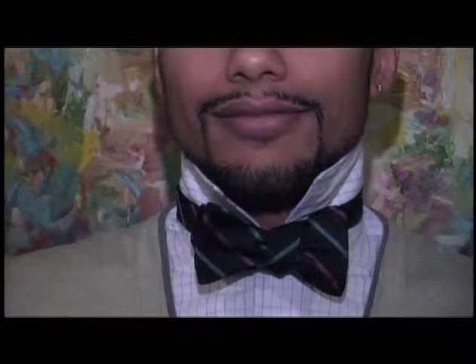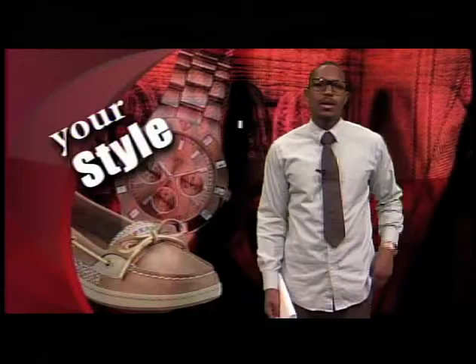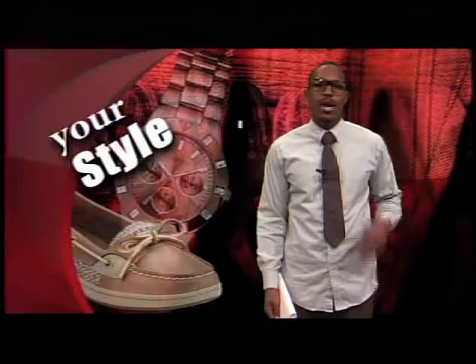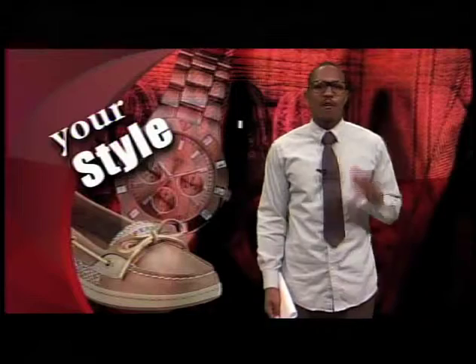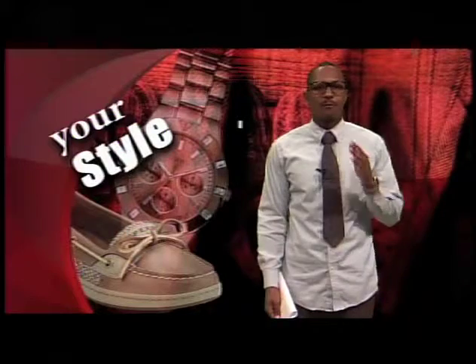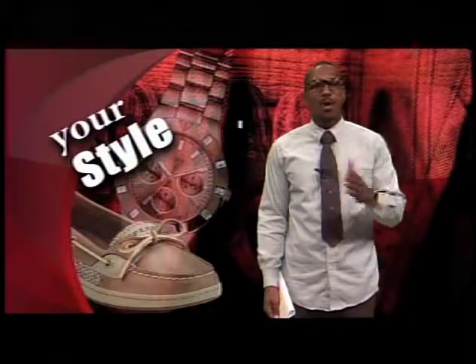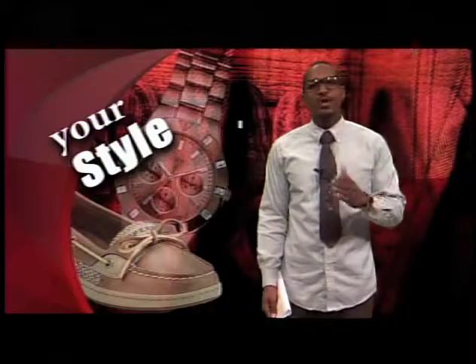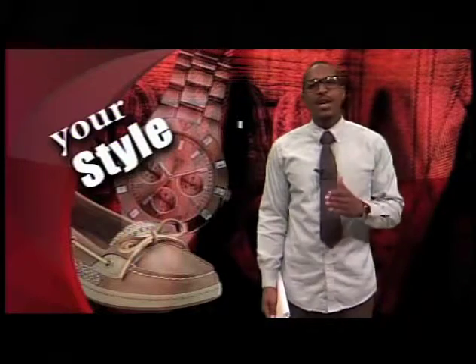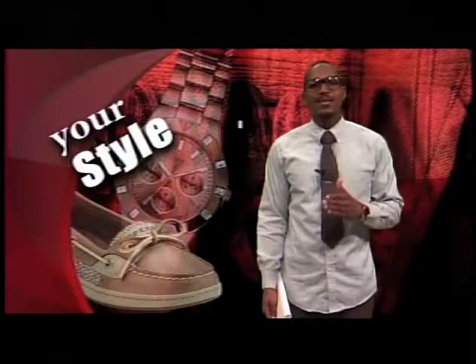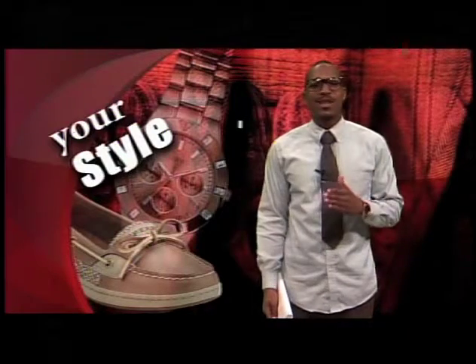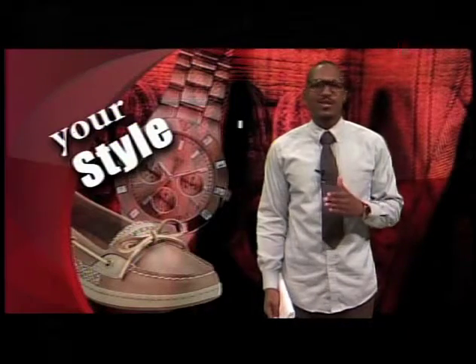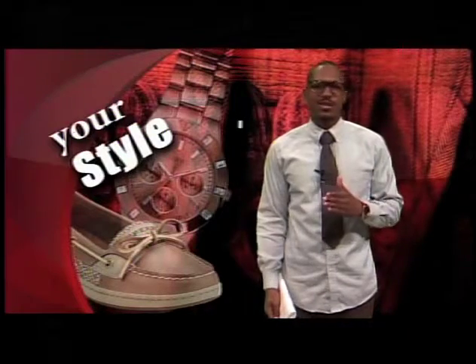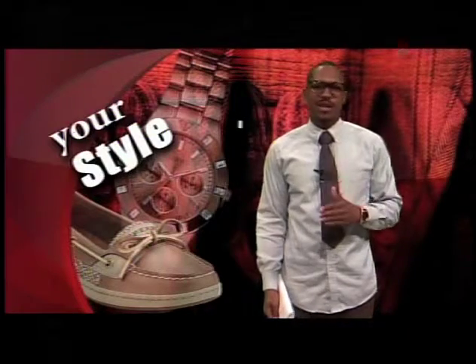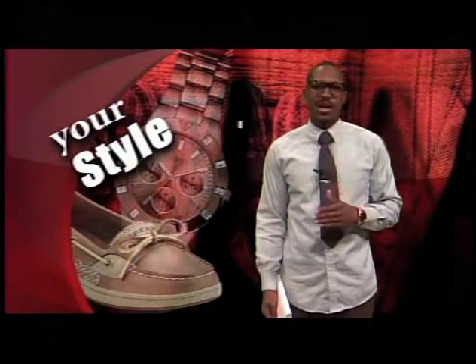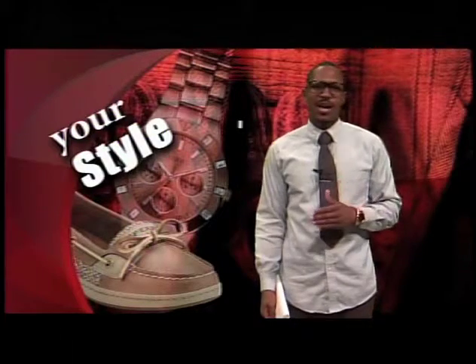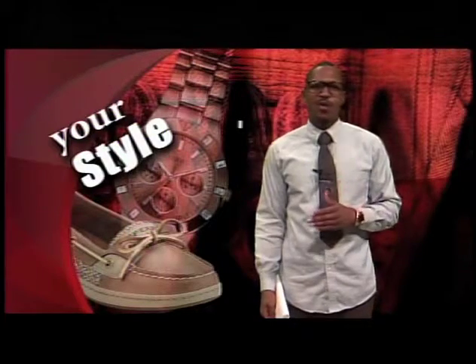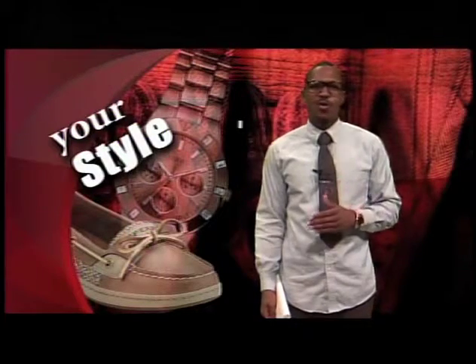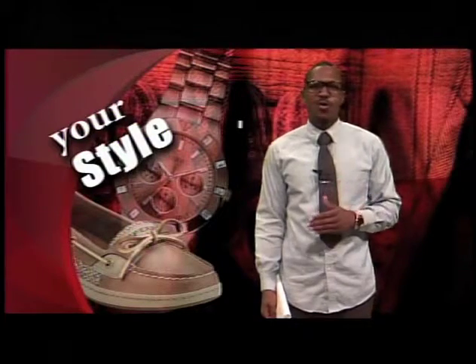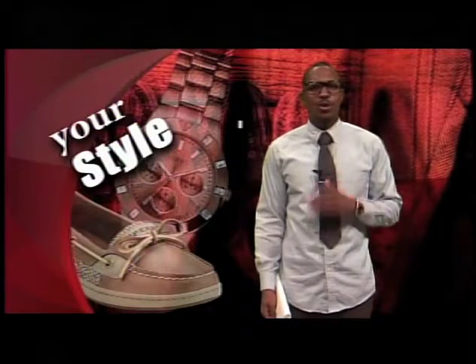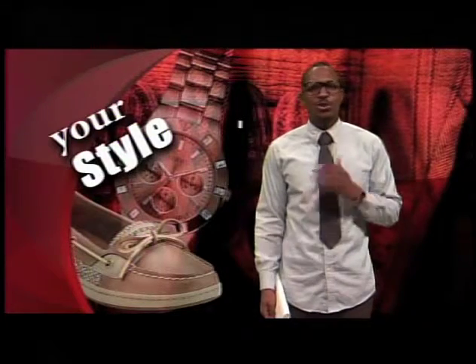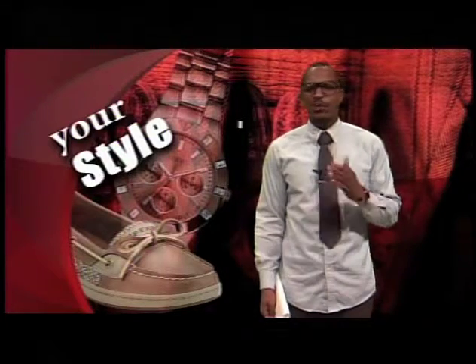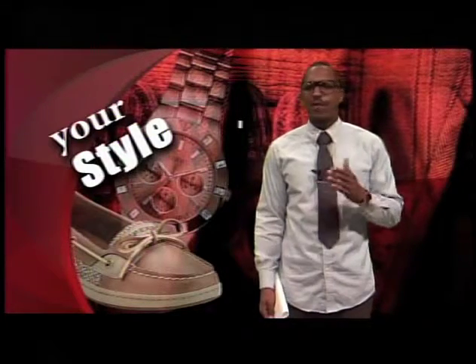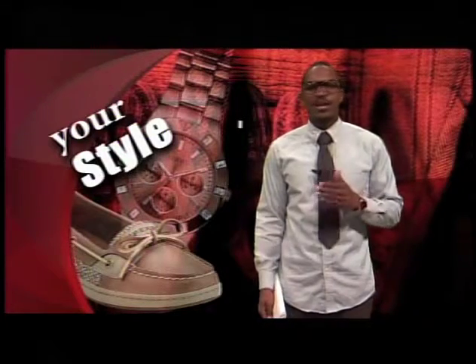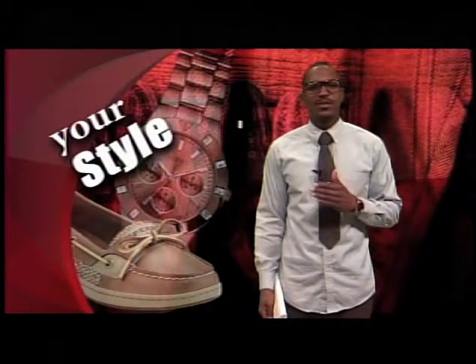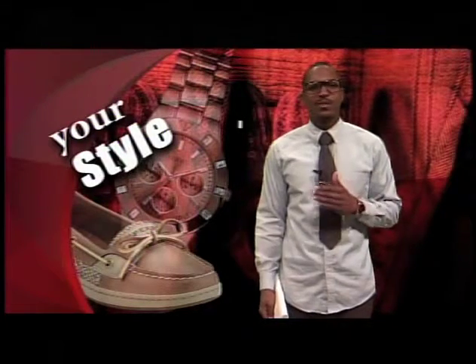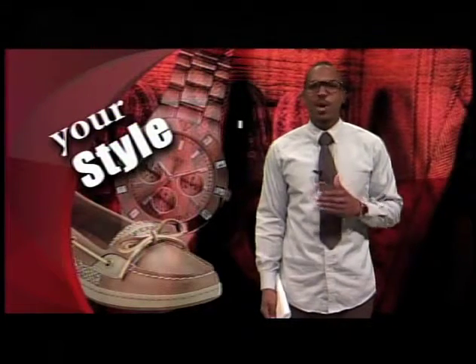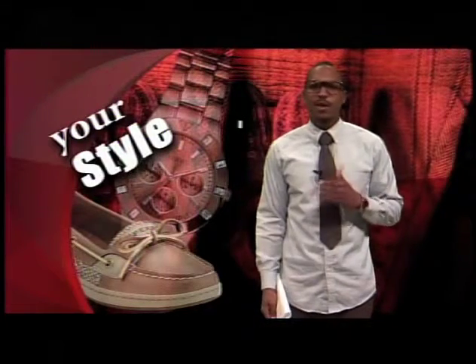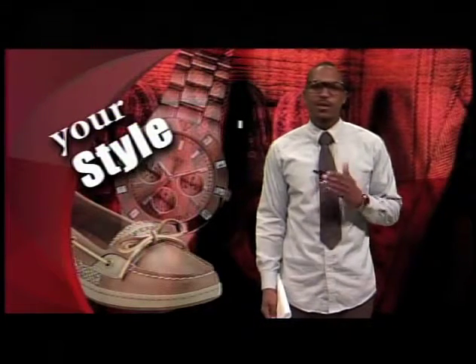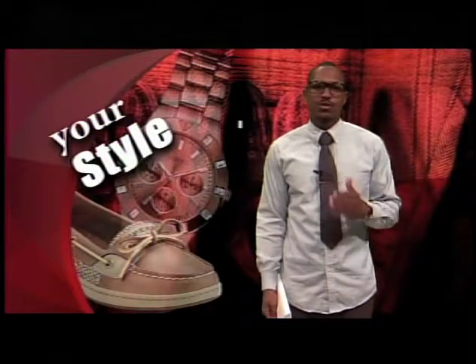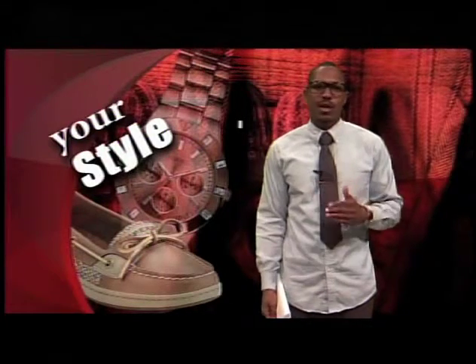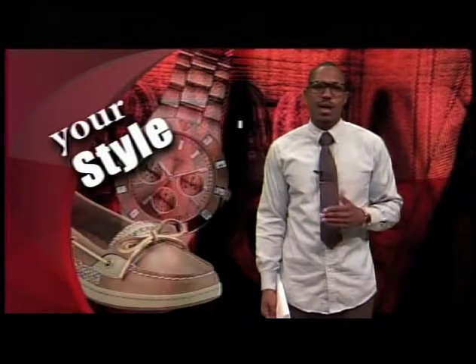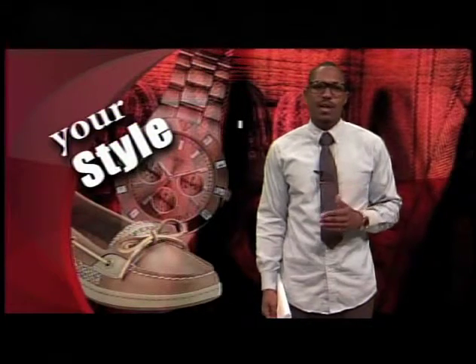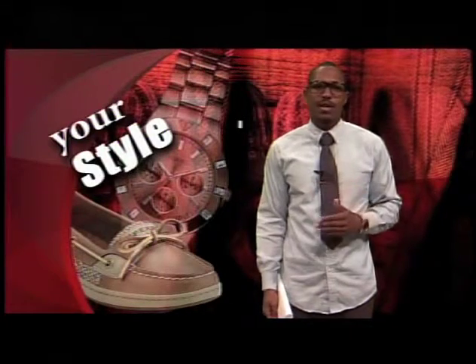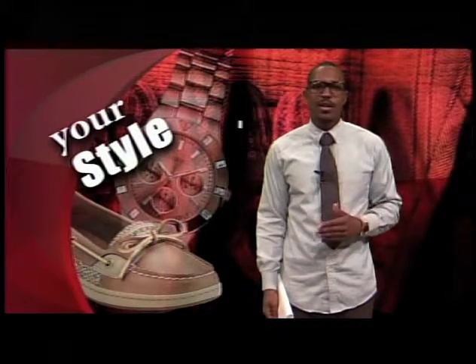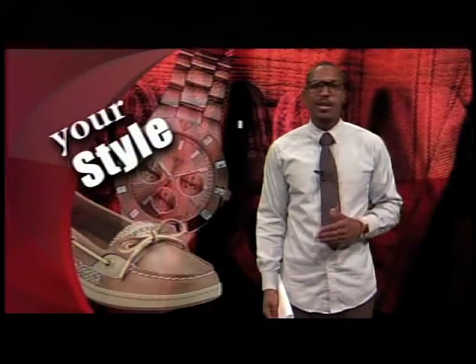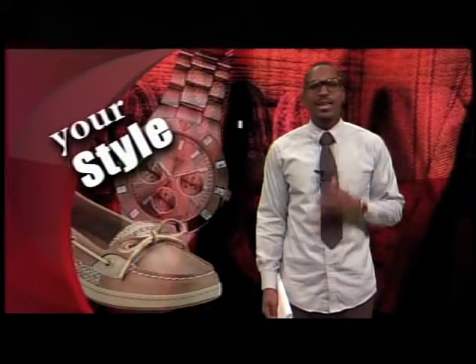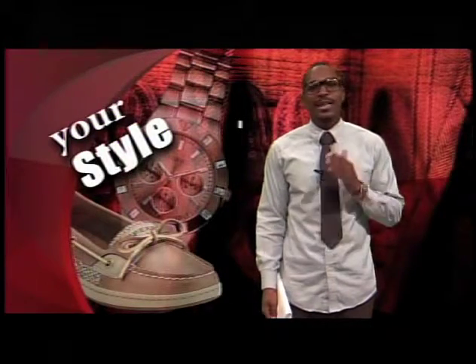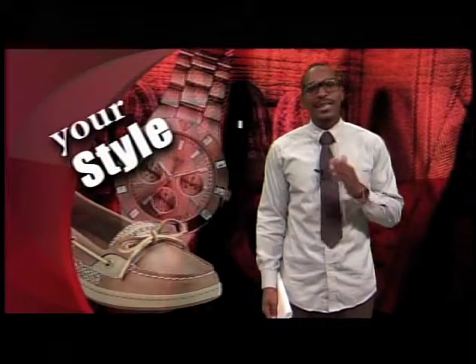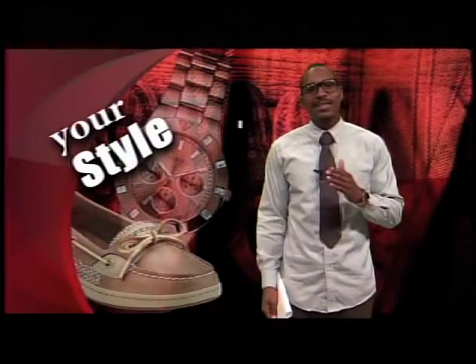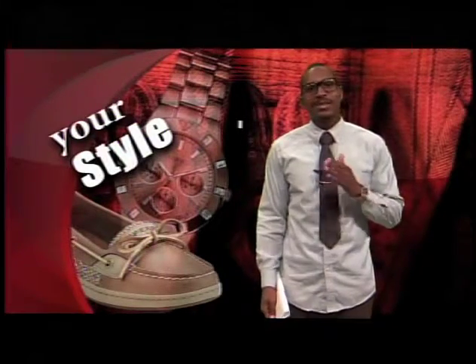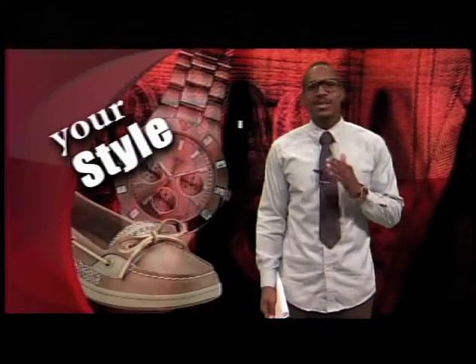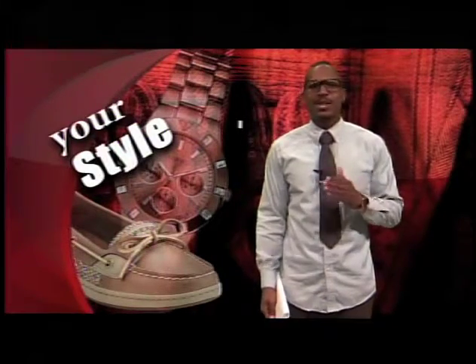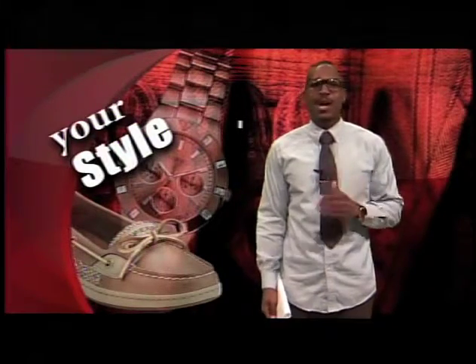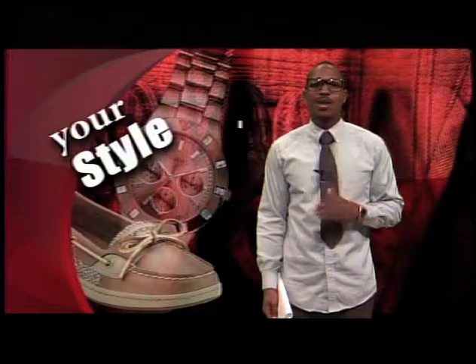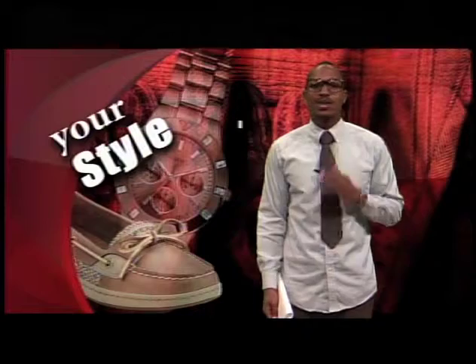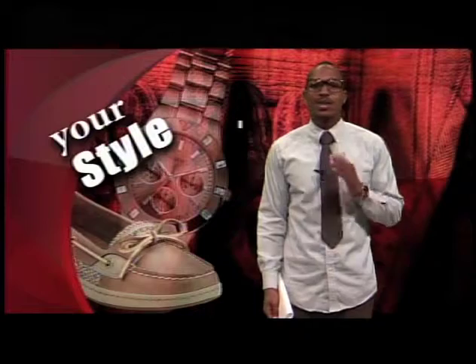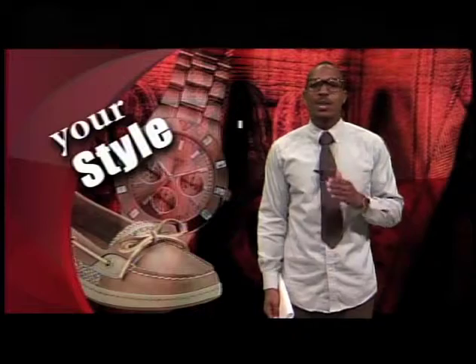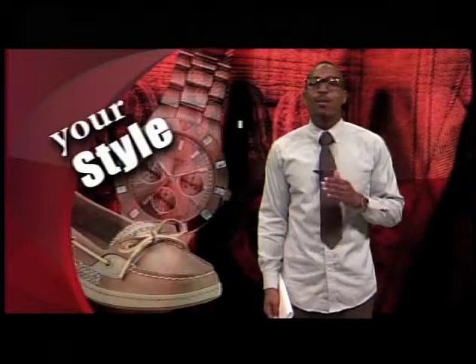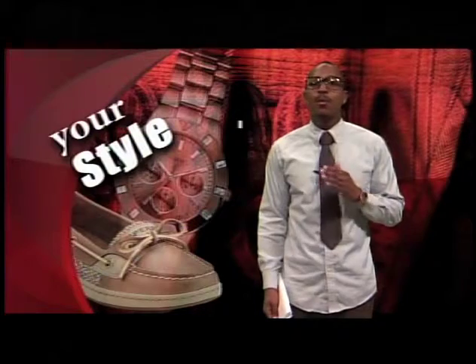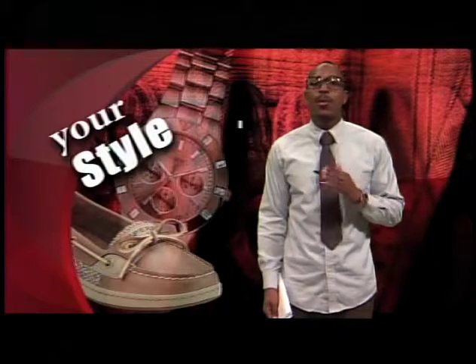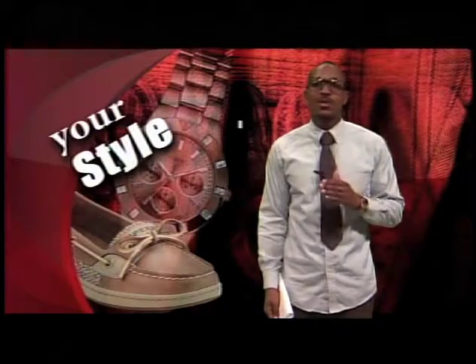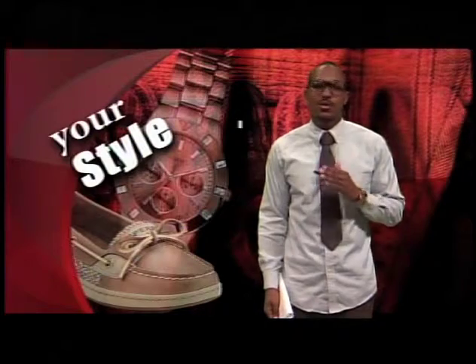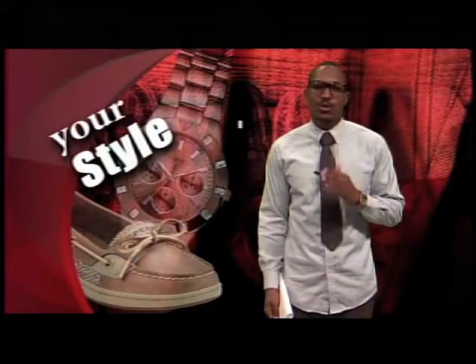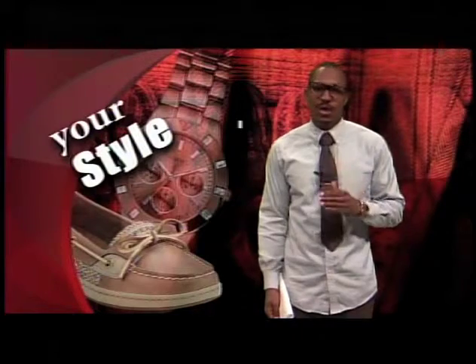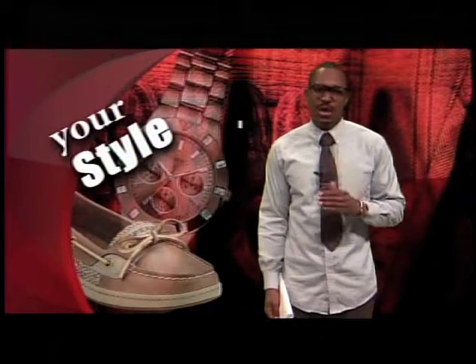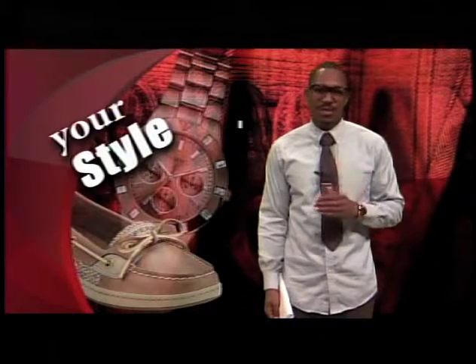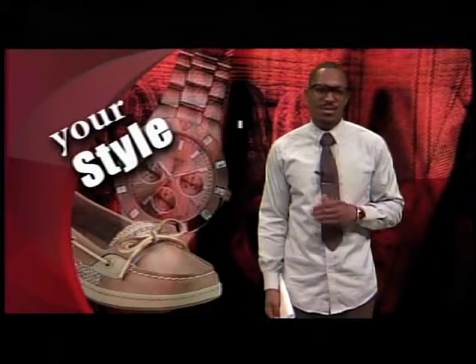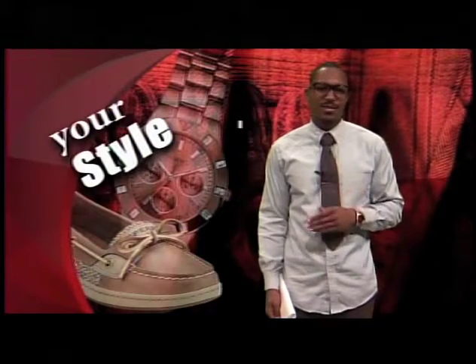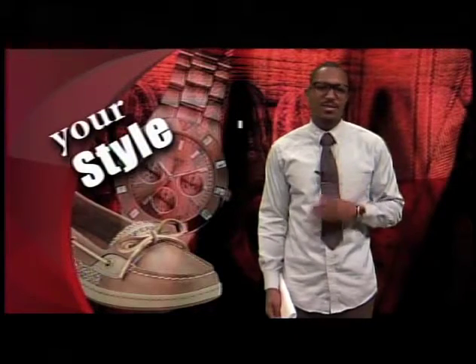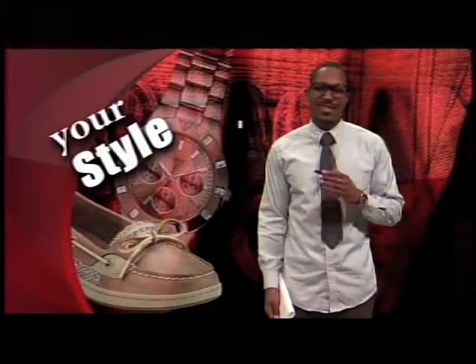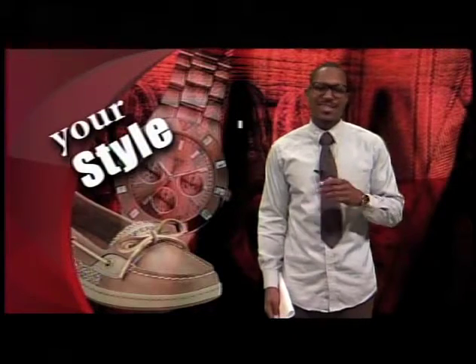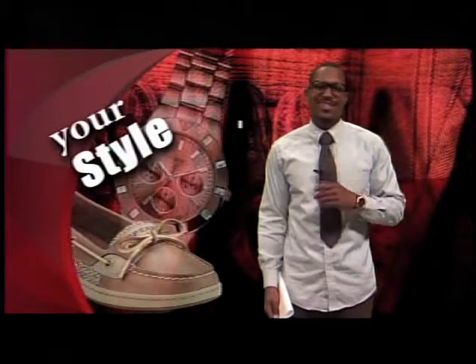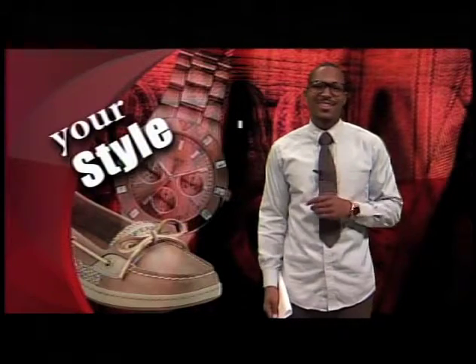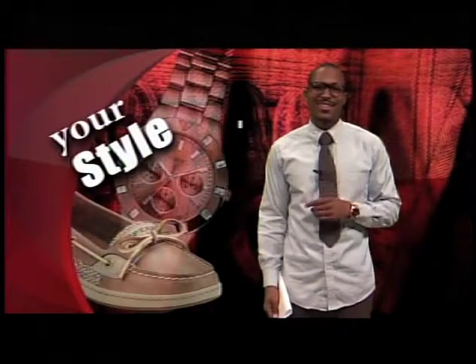Now, if bow ties aren't your style, or you just find it too hard to try, an easier style is the double Windsor knot. Take a look.